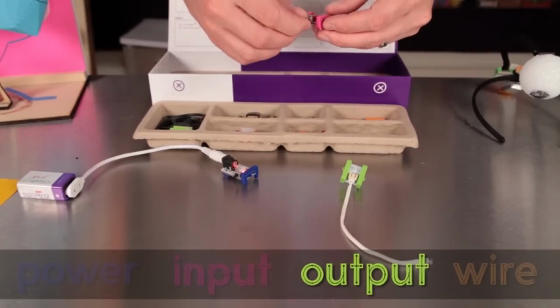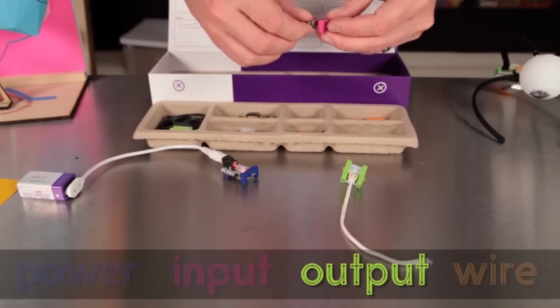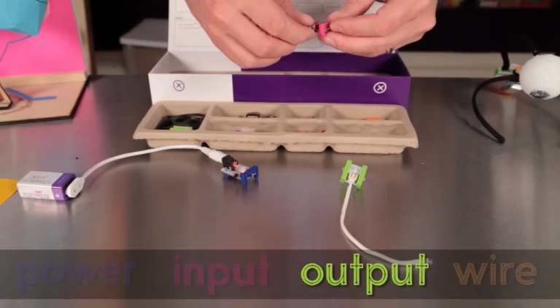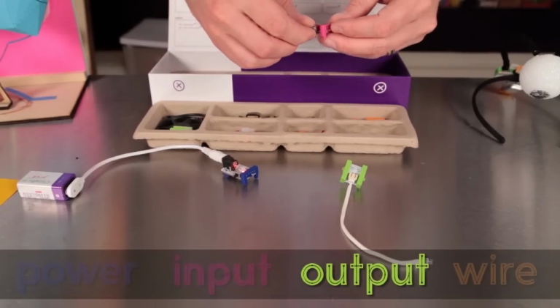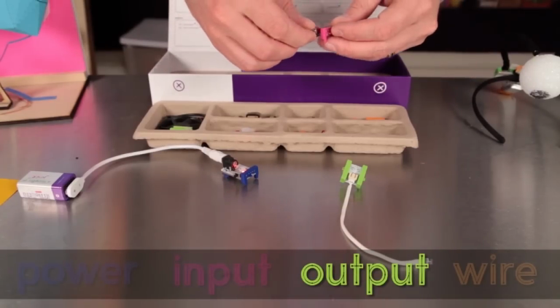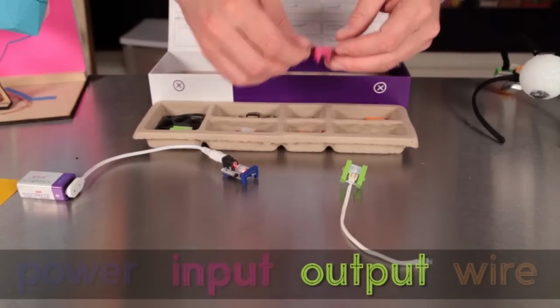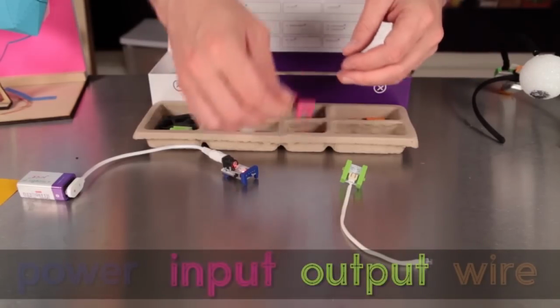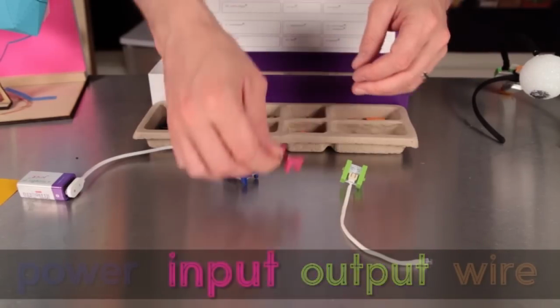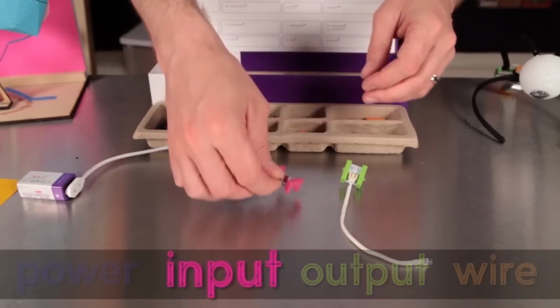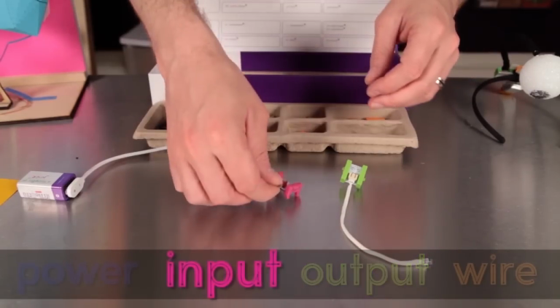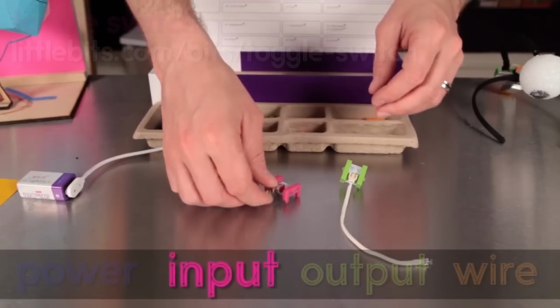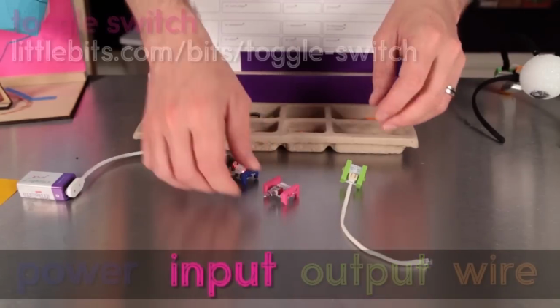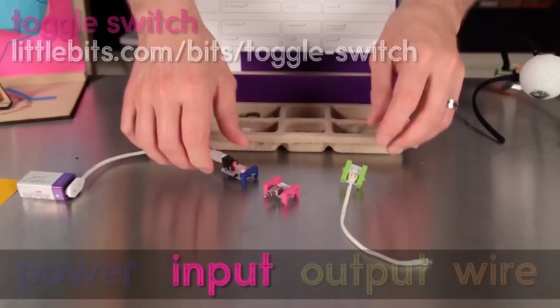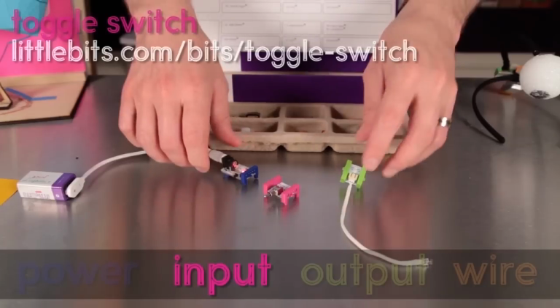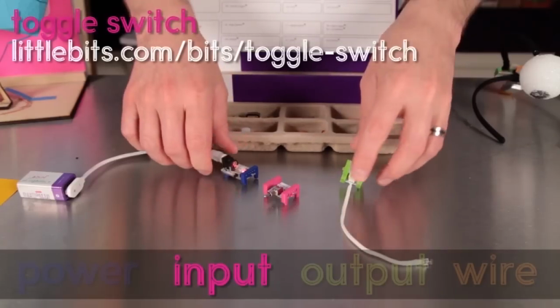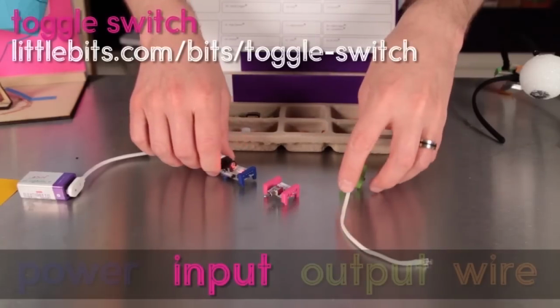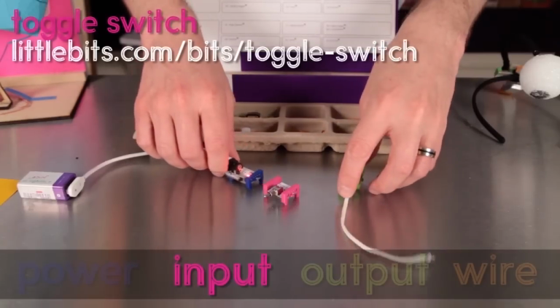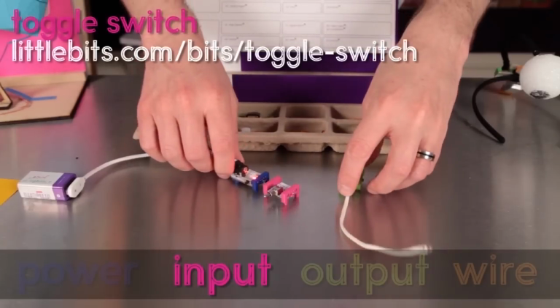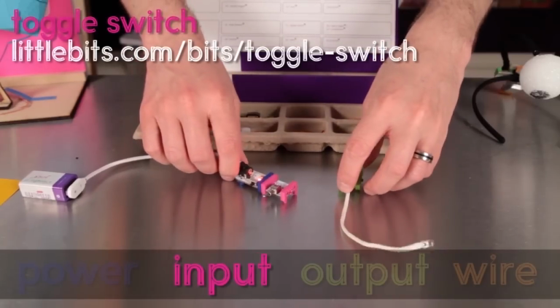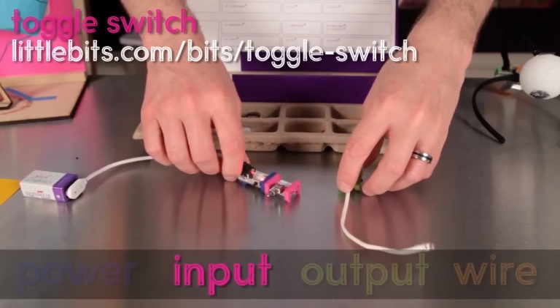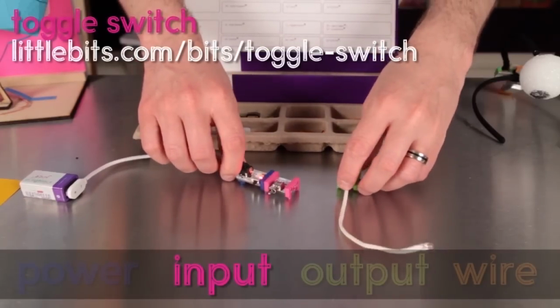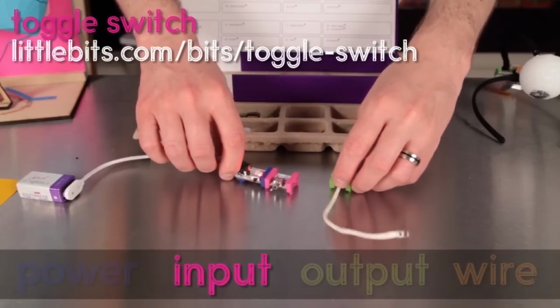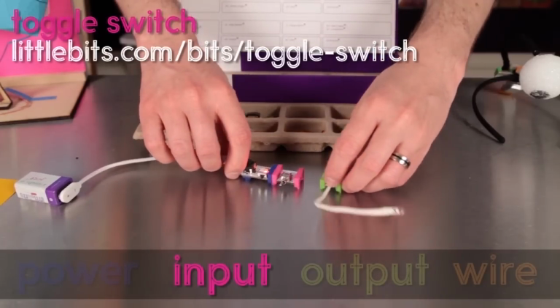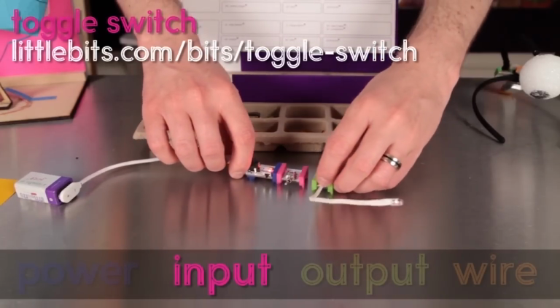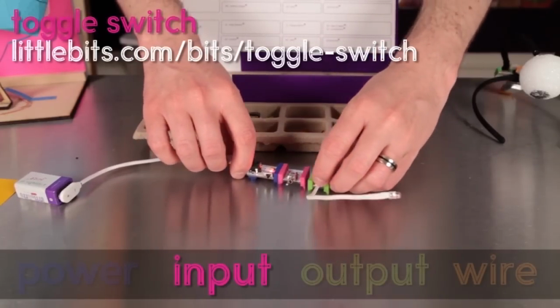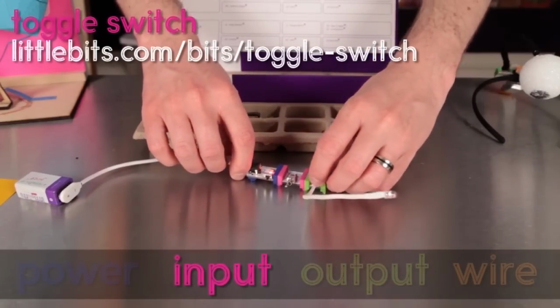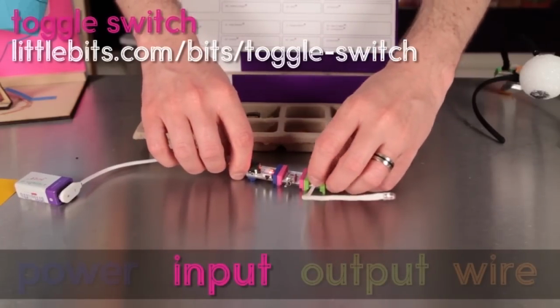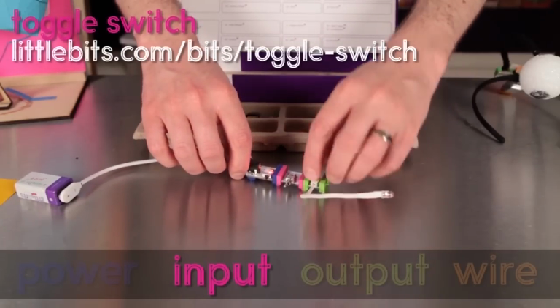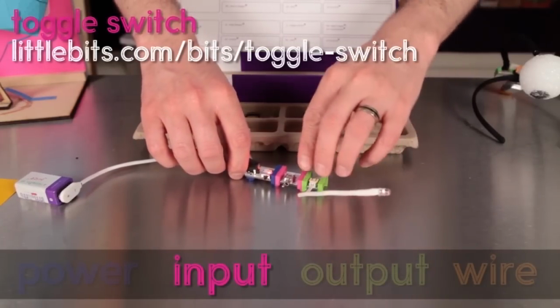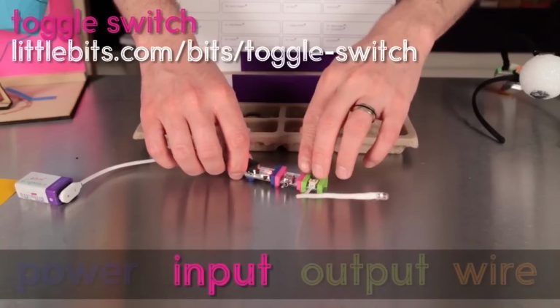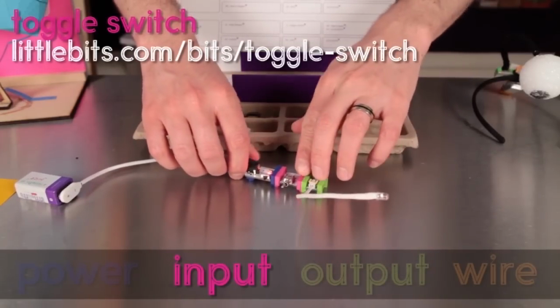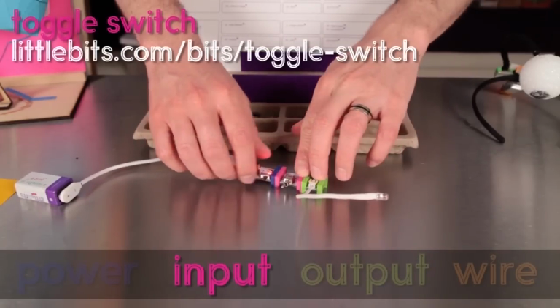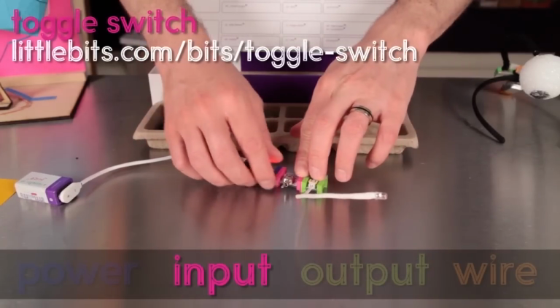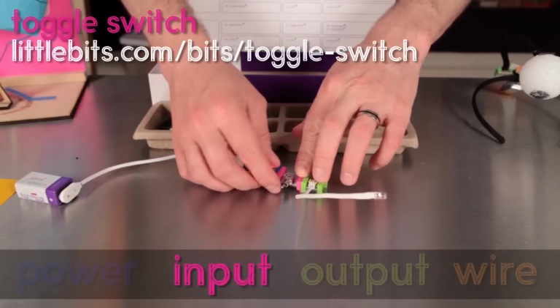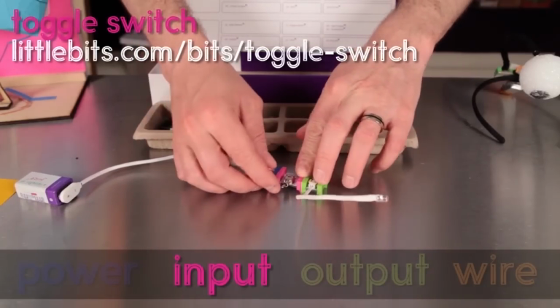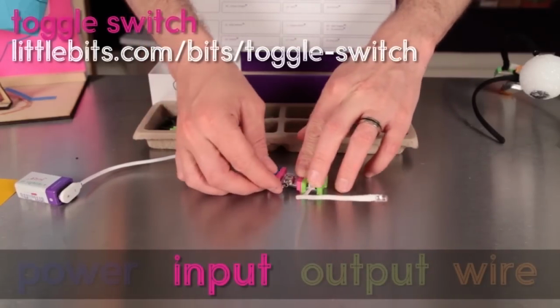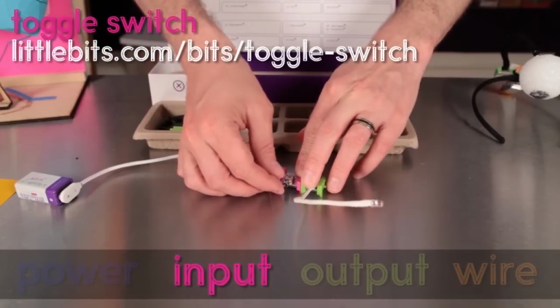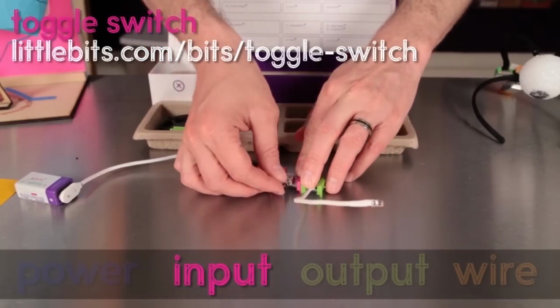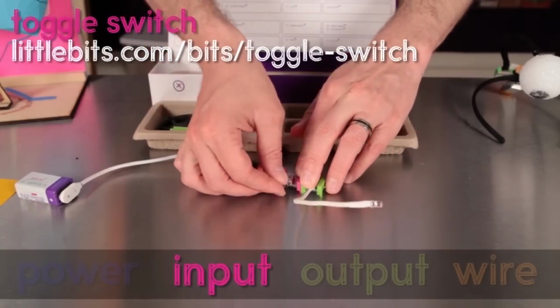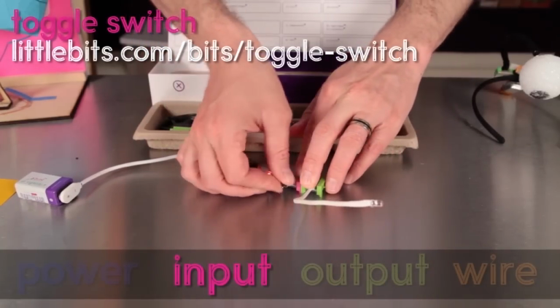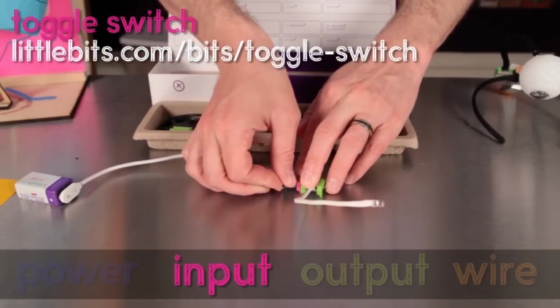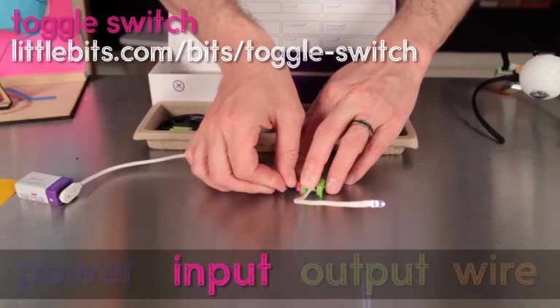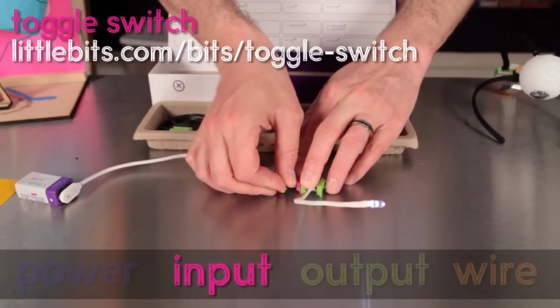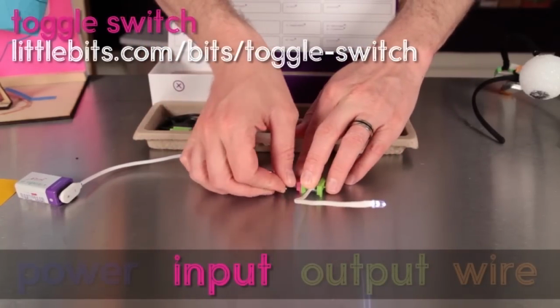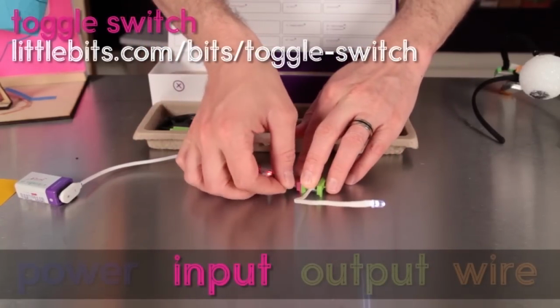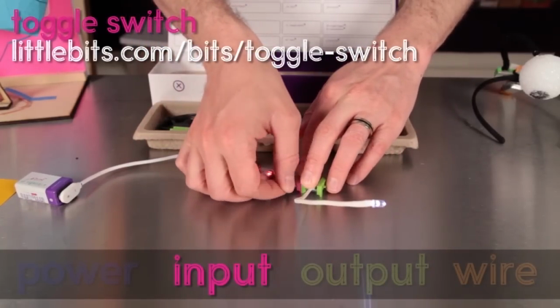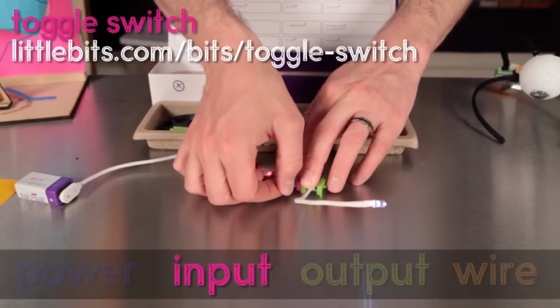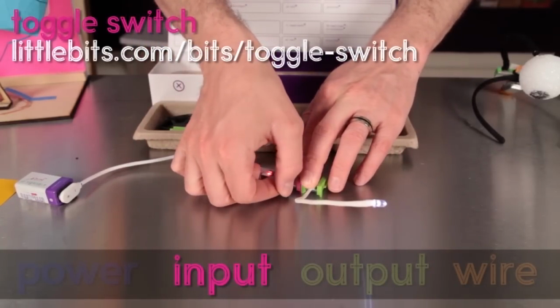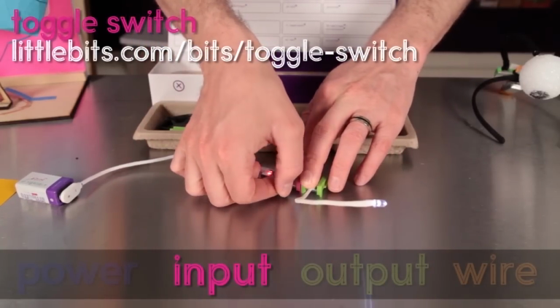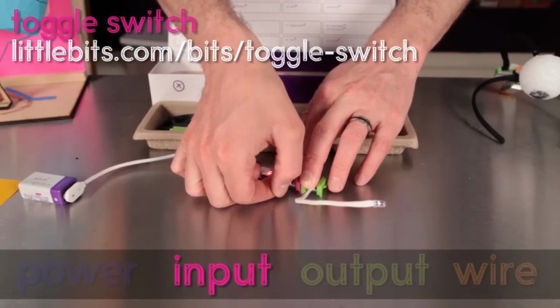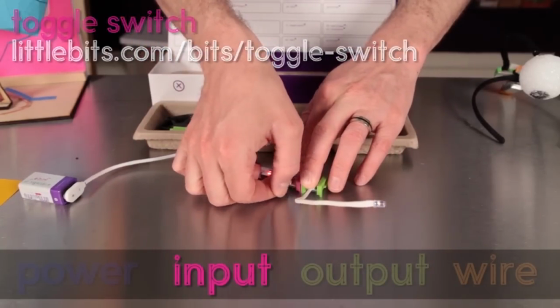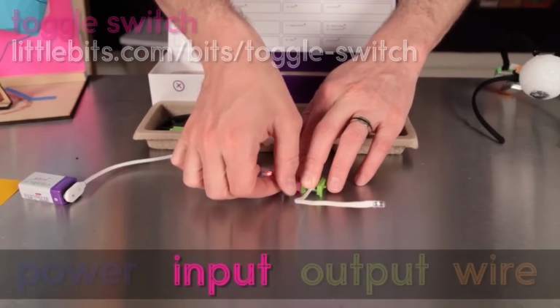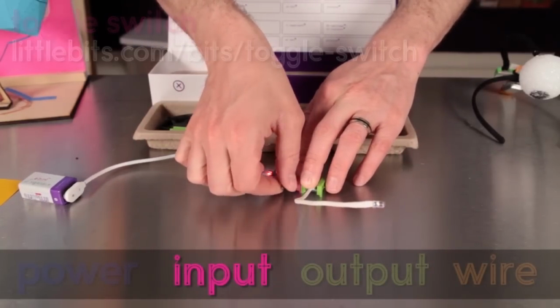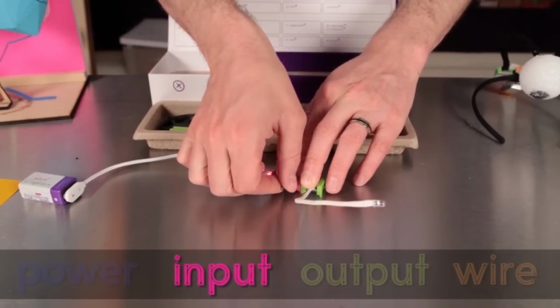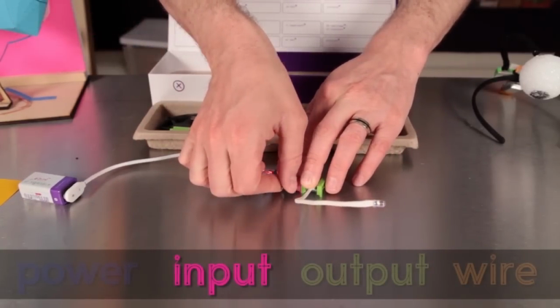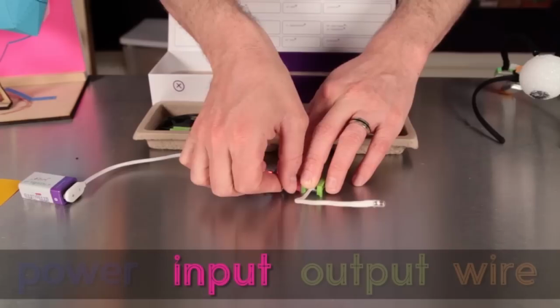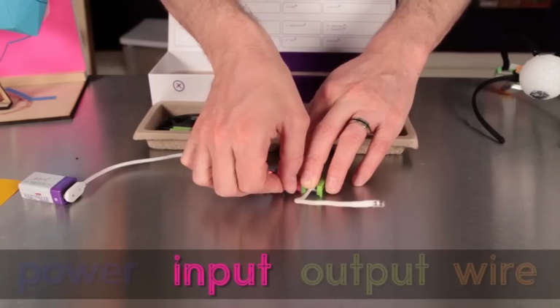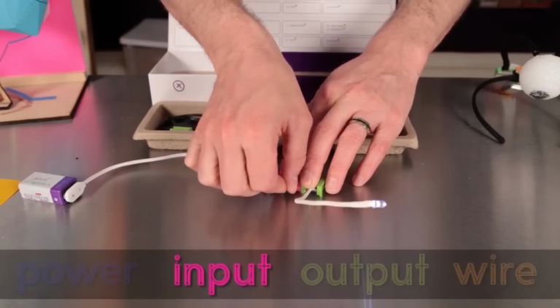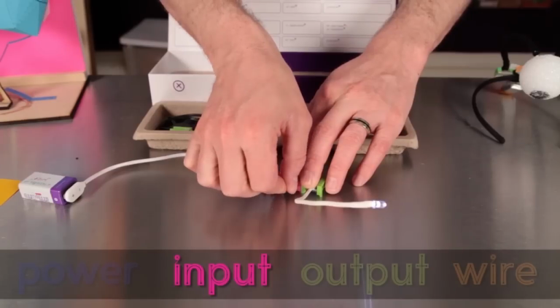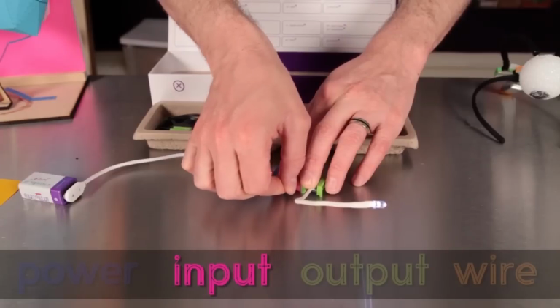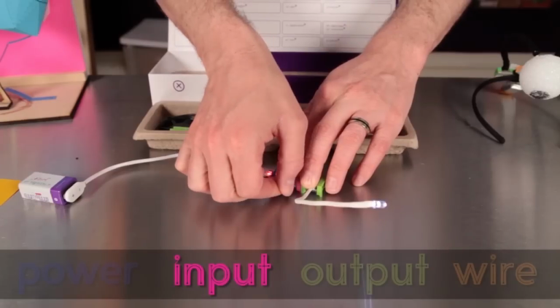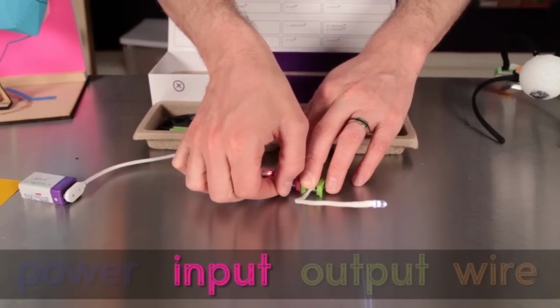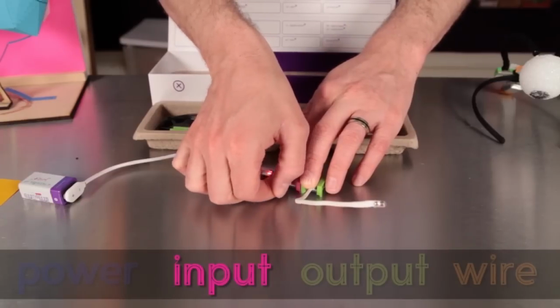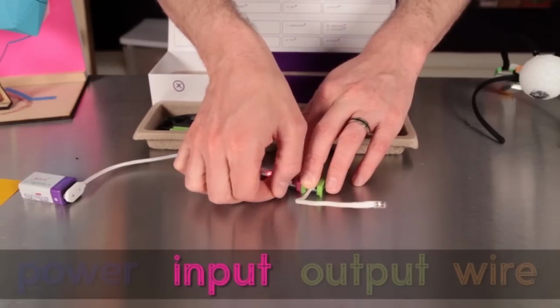Here's a toggle switch bit. It's a pink input bit. These are controls or sensors that you can use to trigger the actions of the green bits.